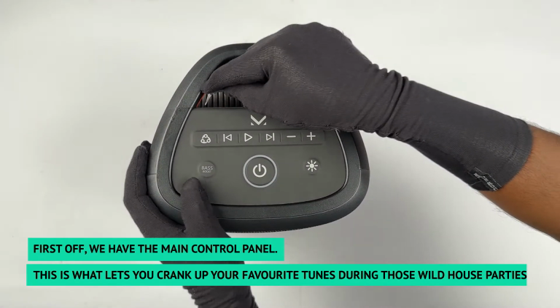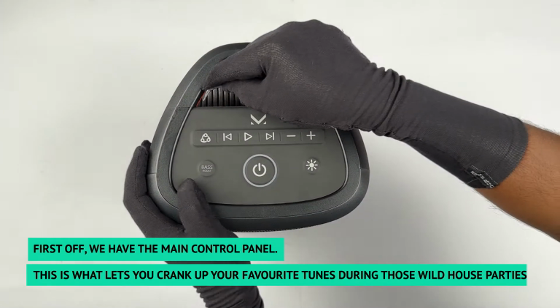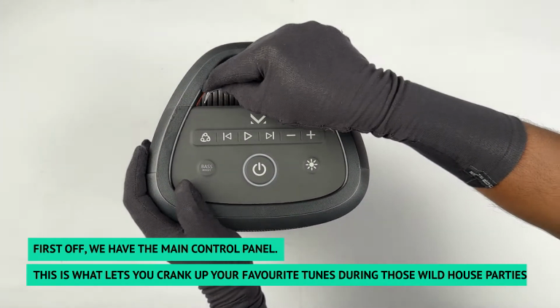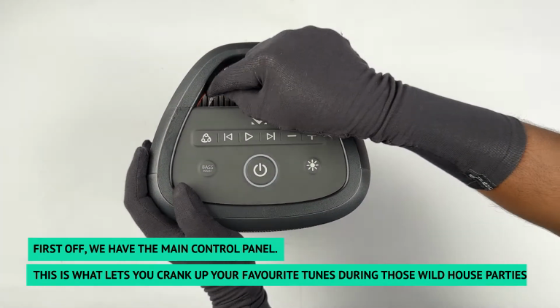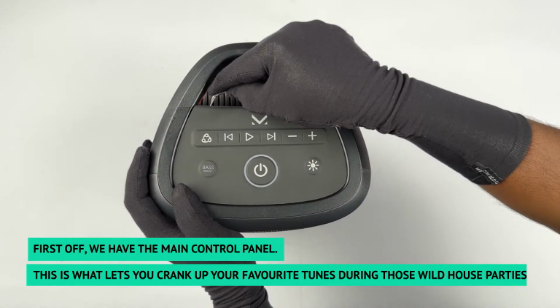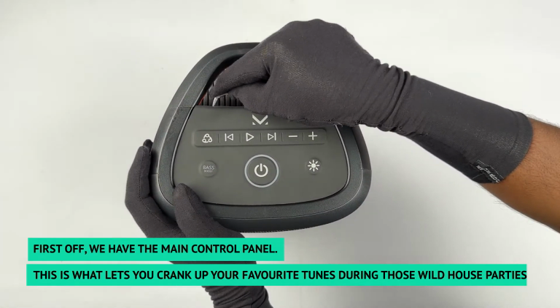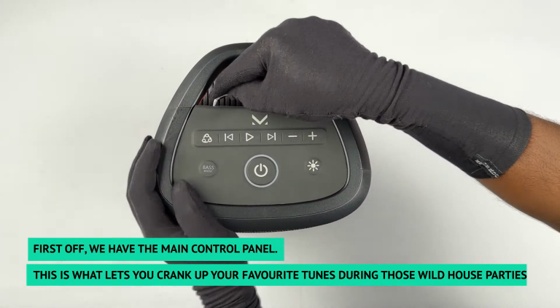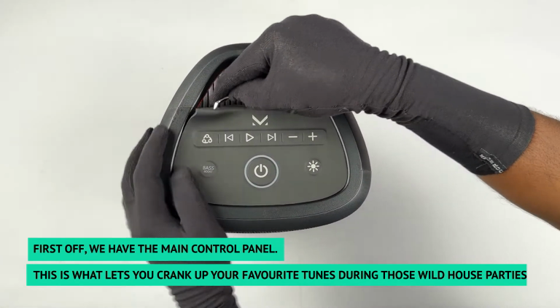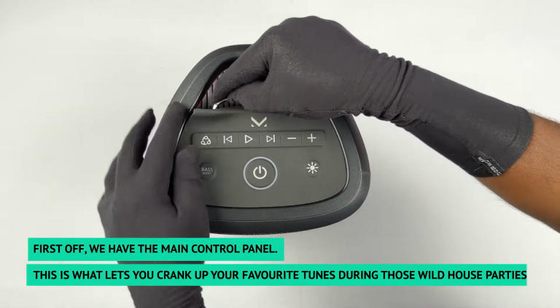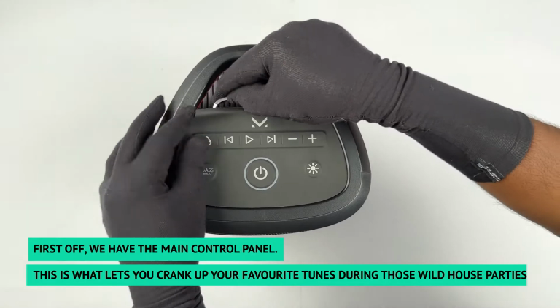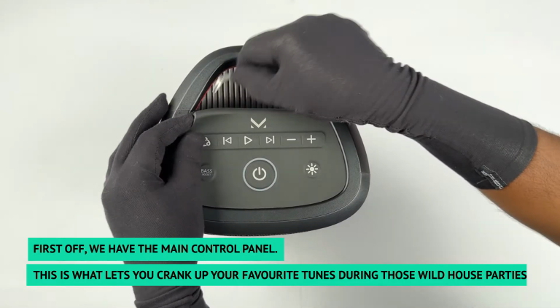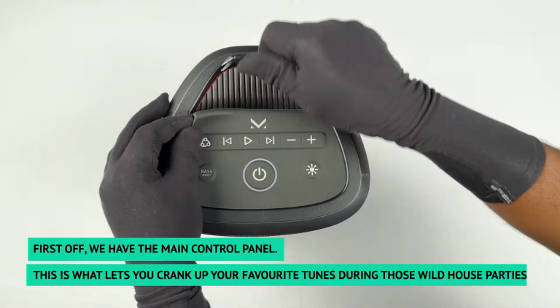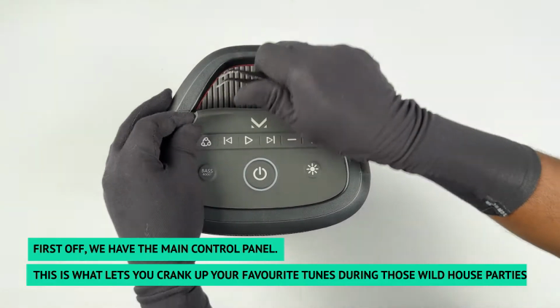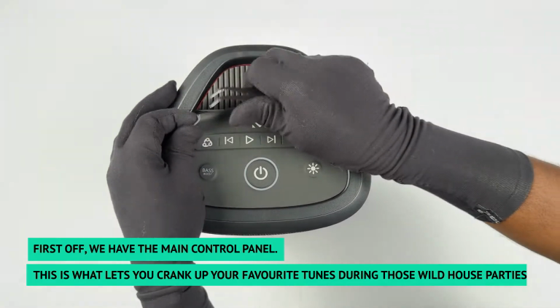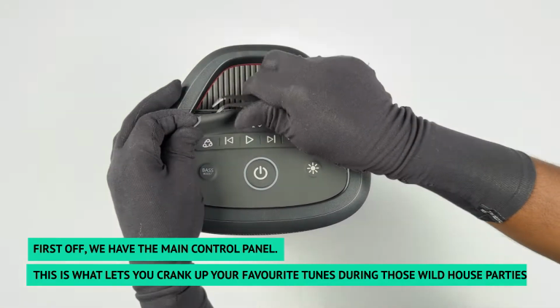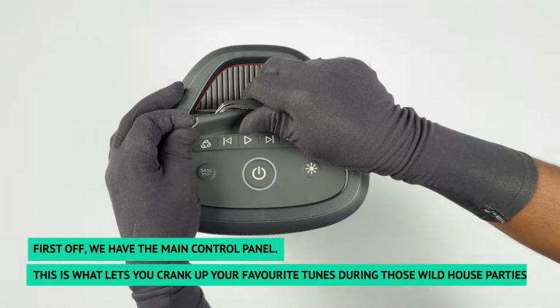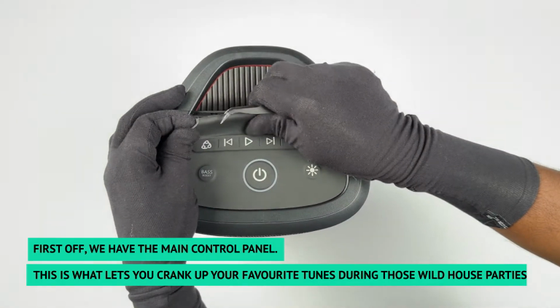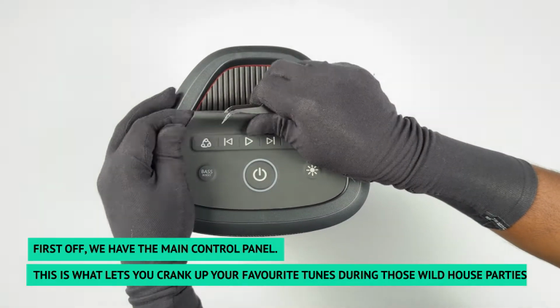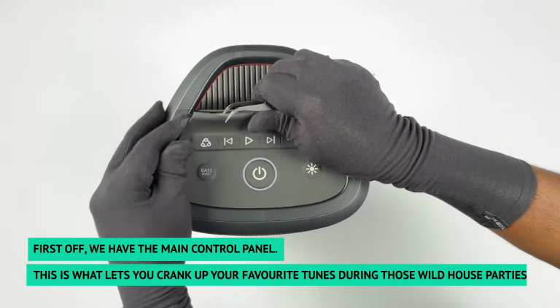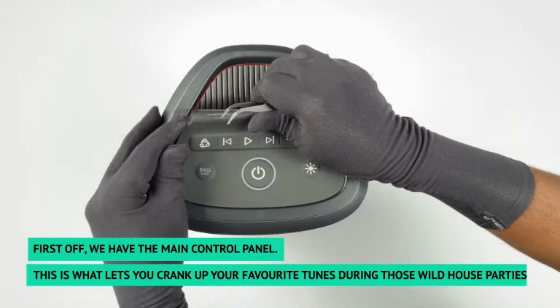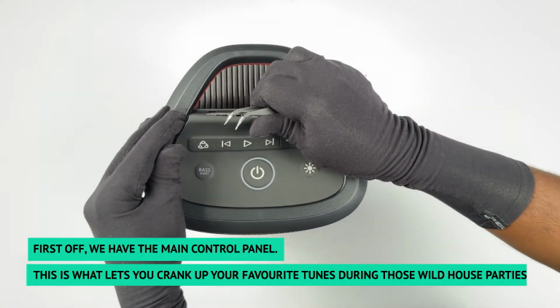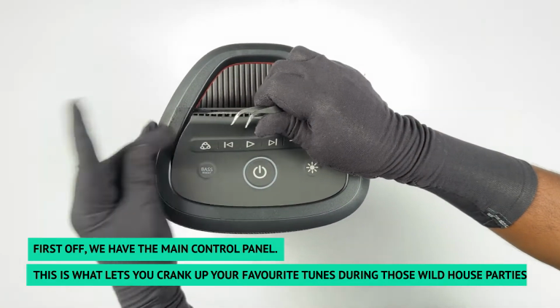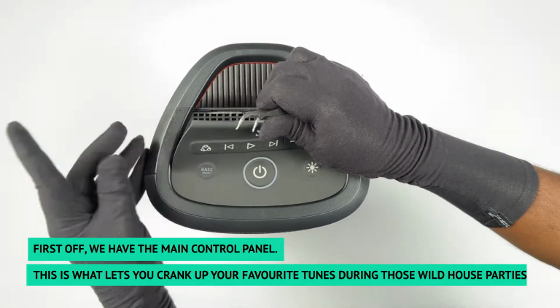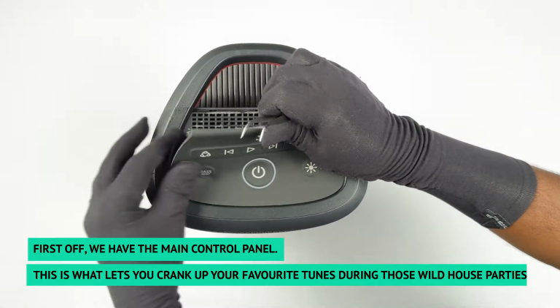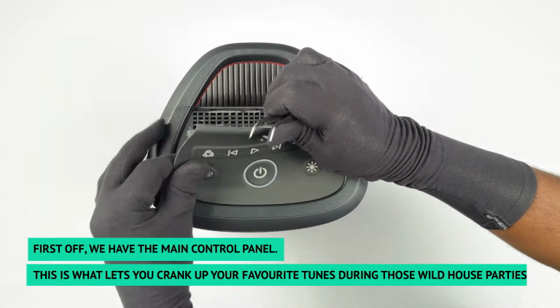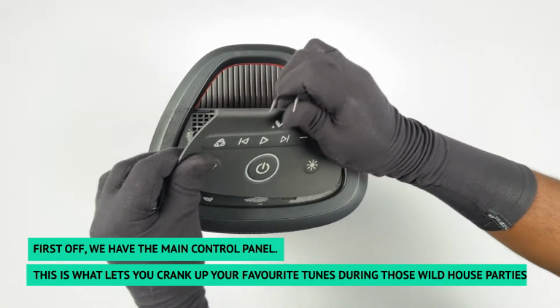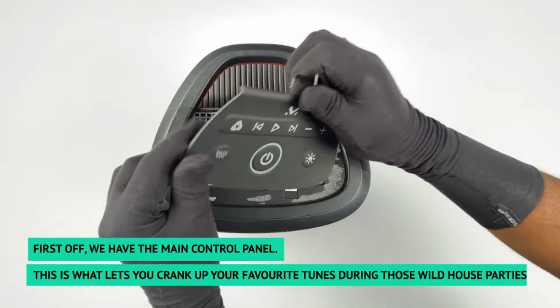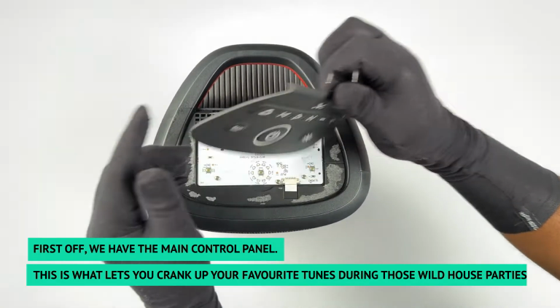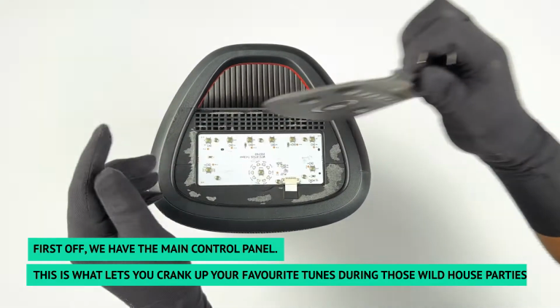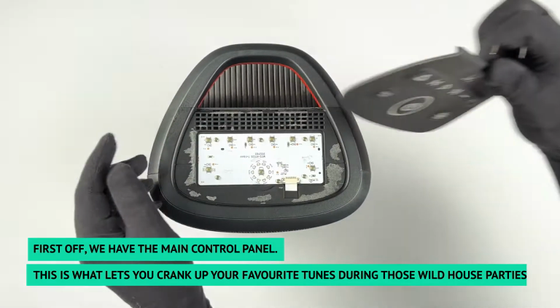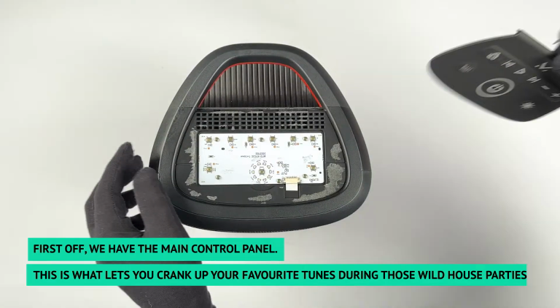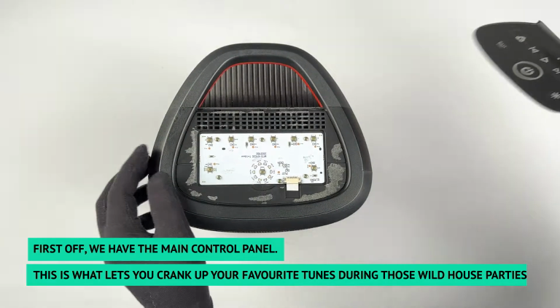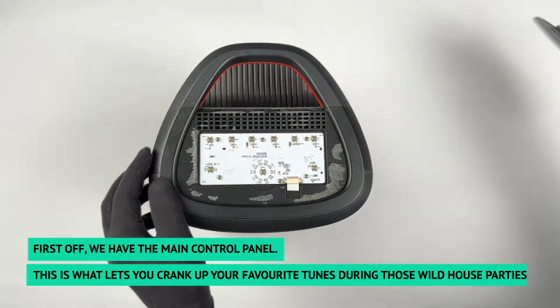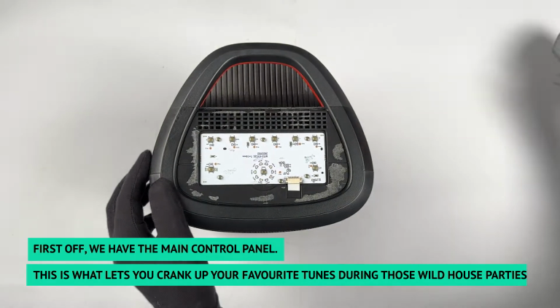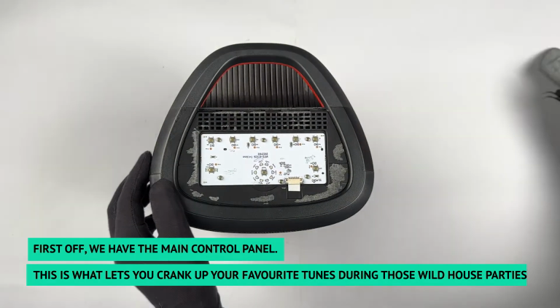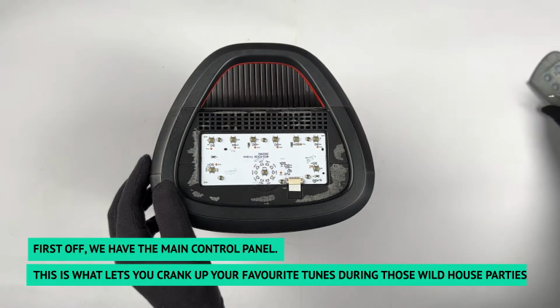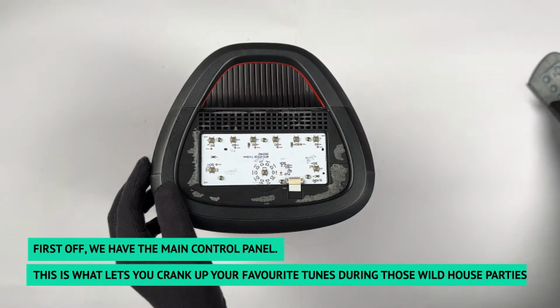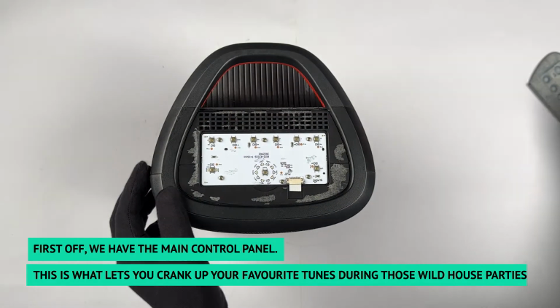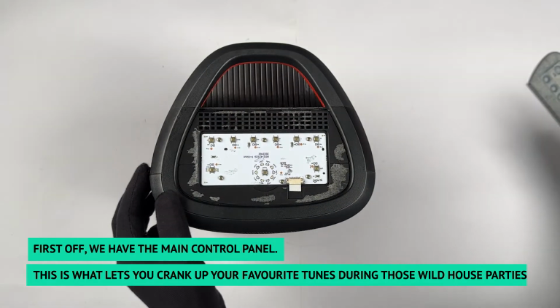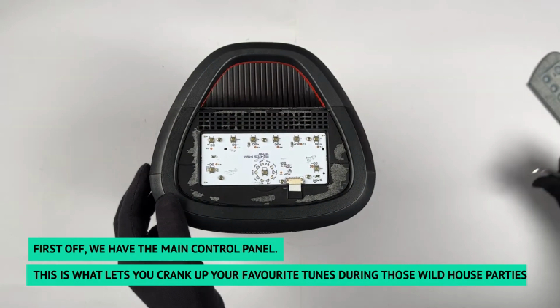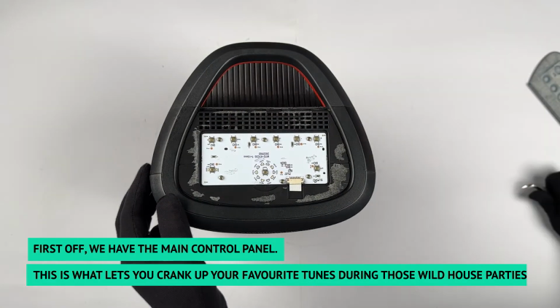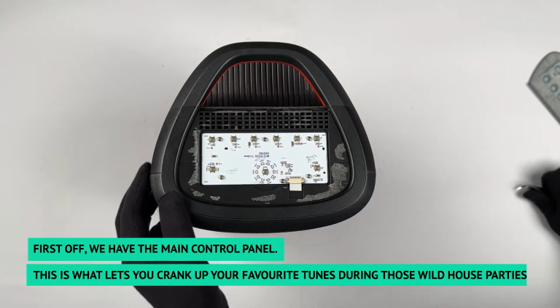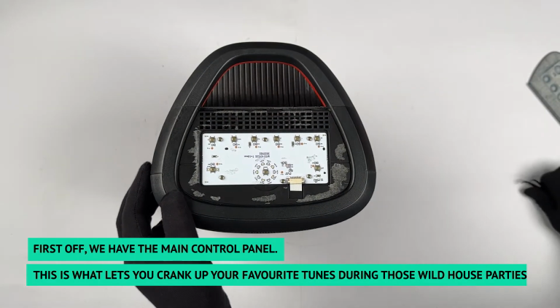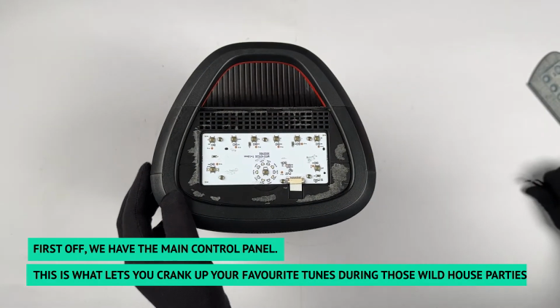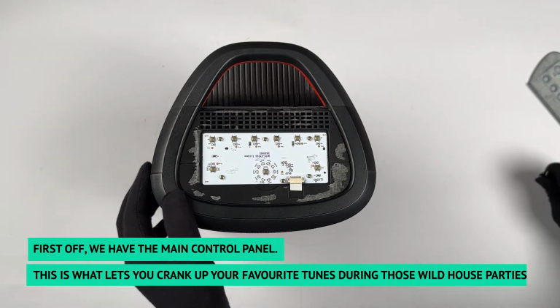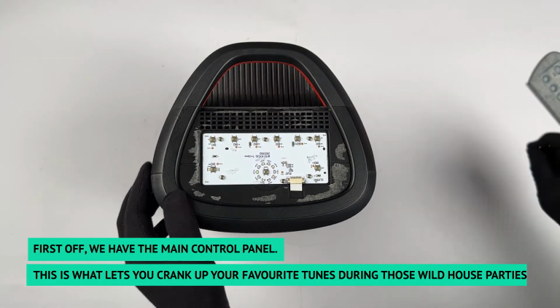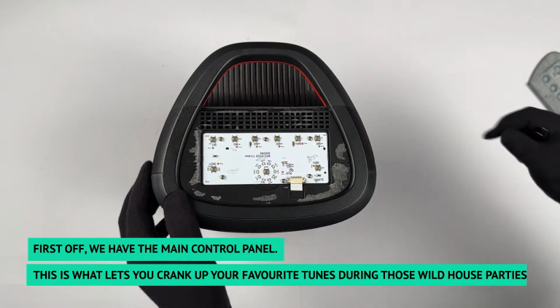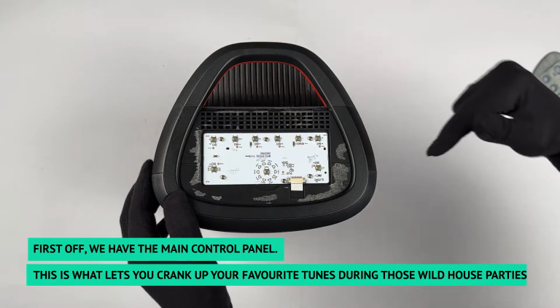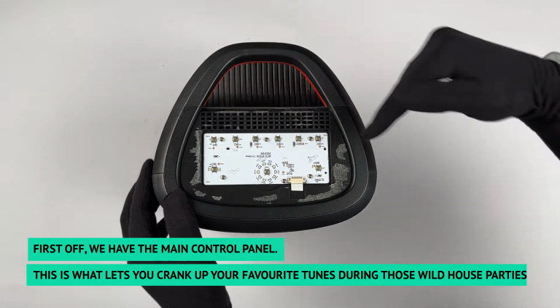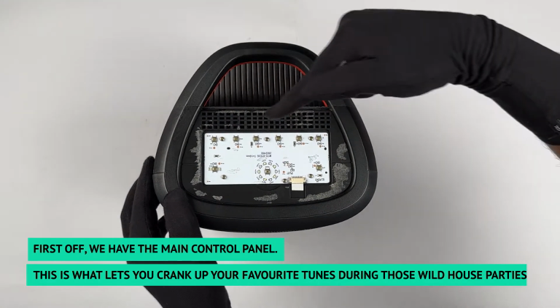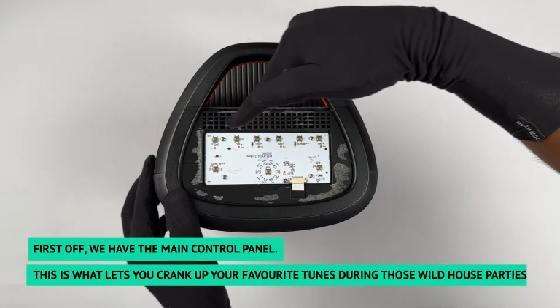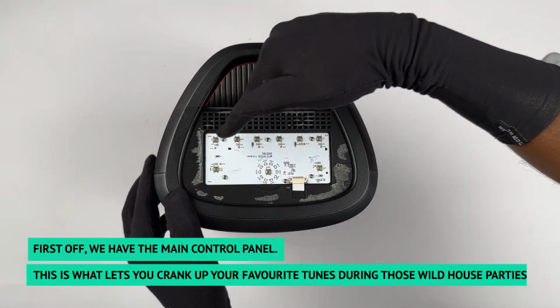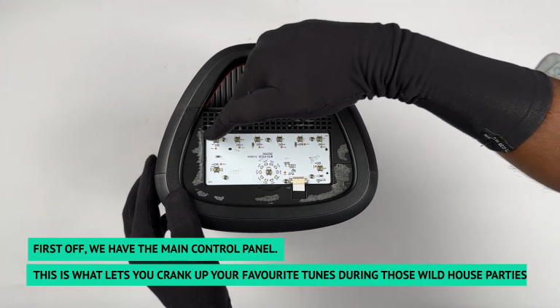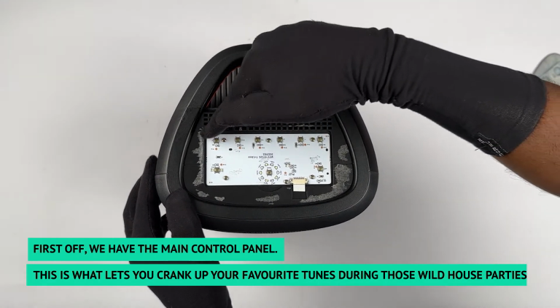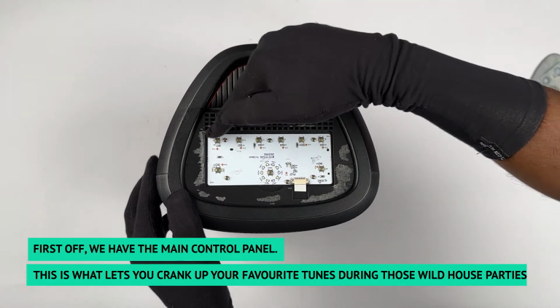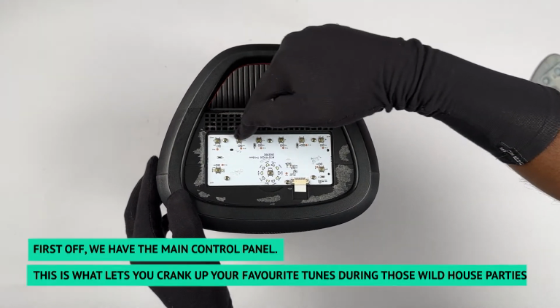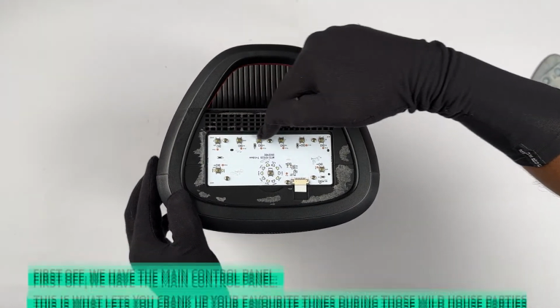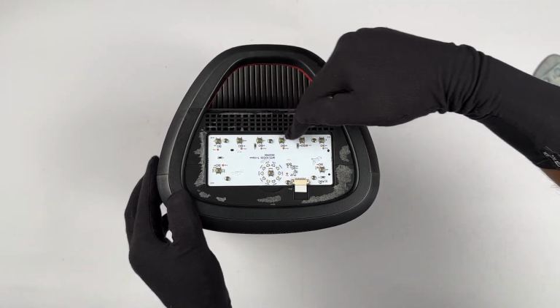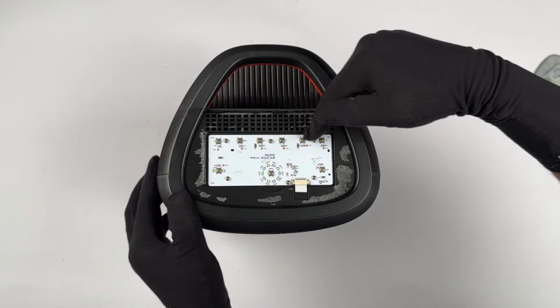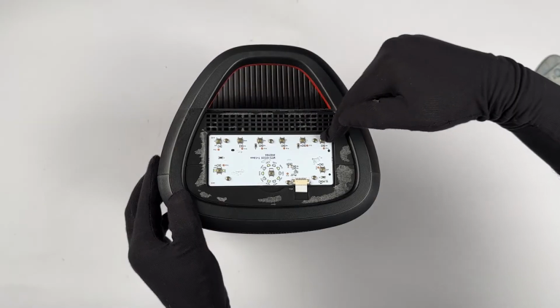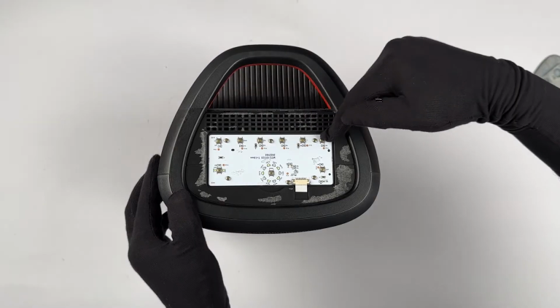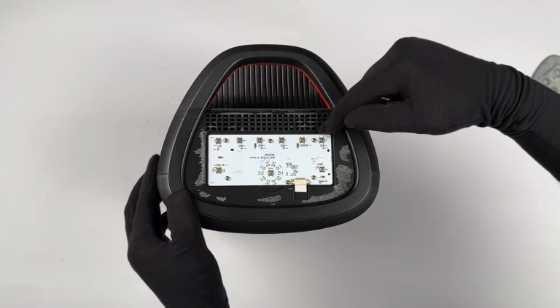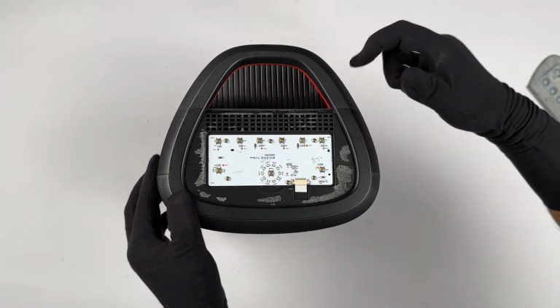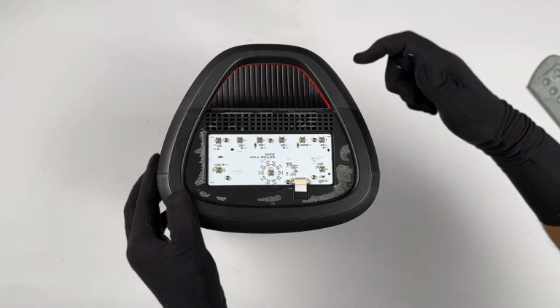First off, we have the main control panel. This is what lets you crank up your favorite tunes during those wild house parties.